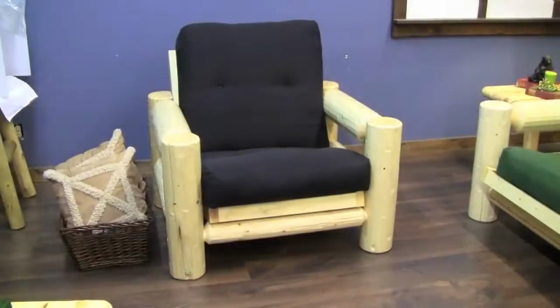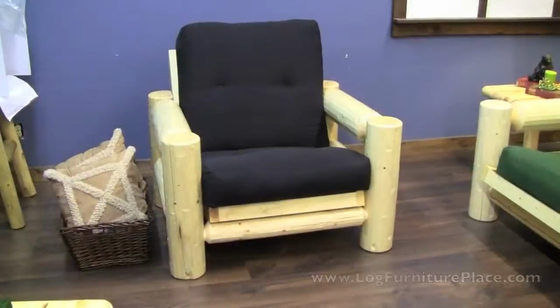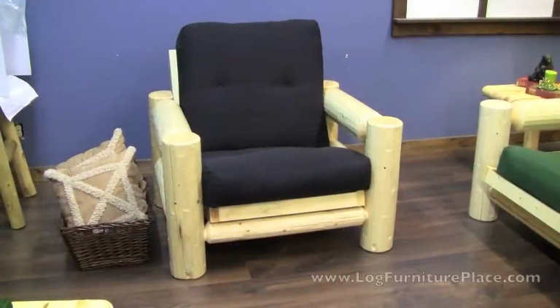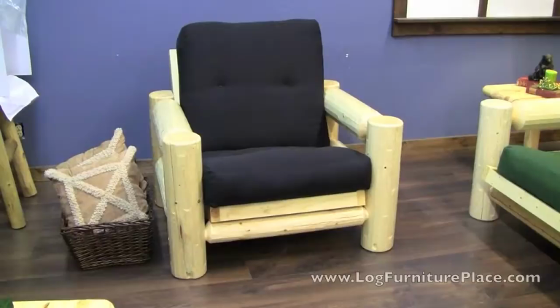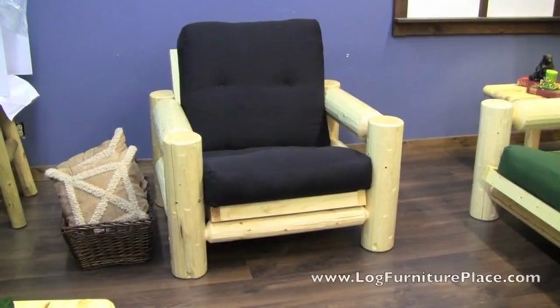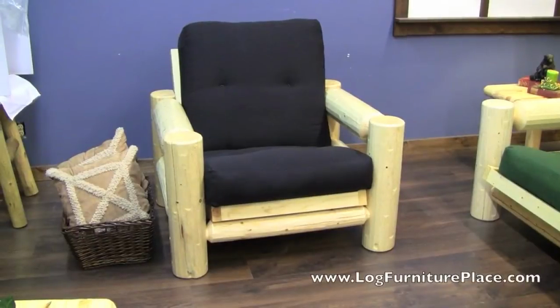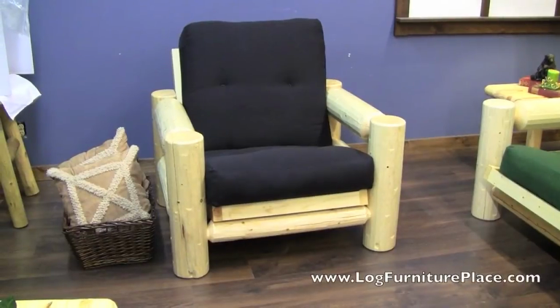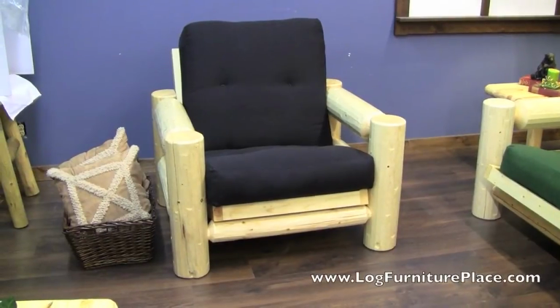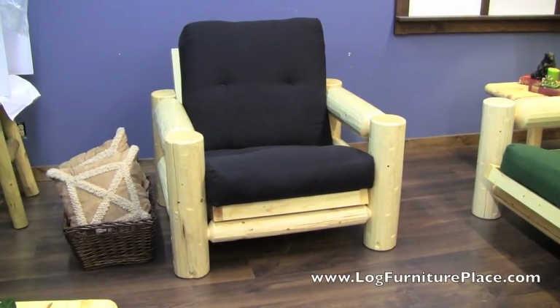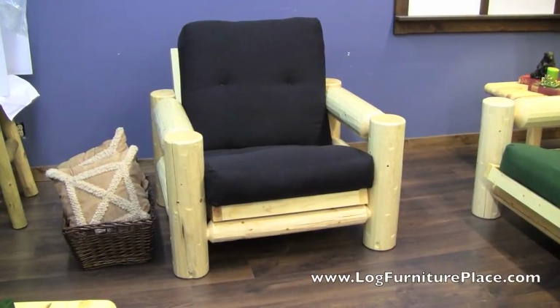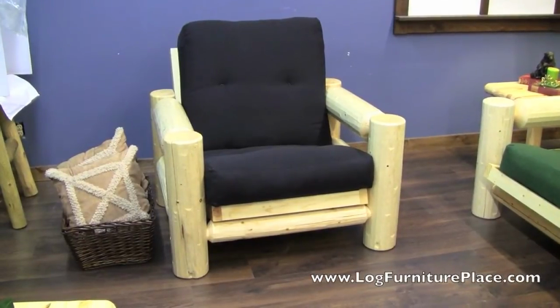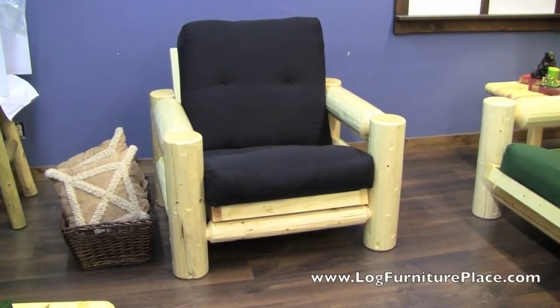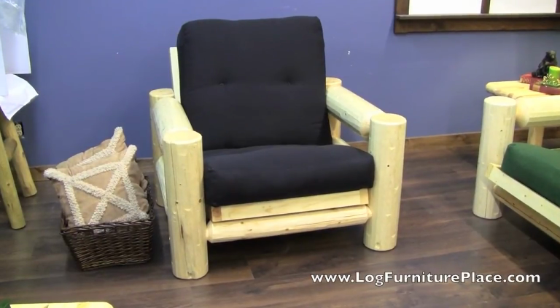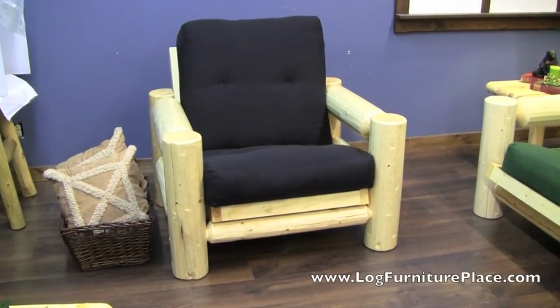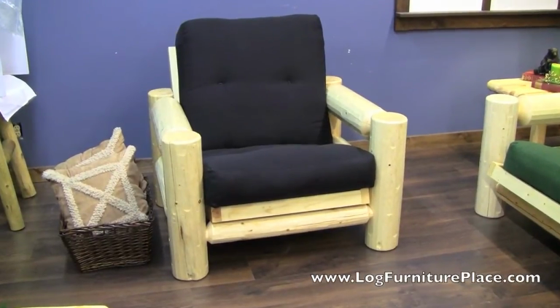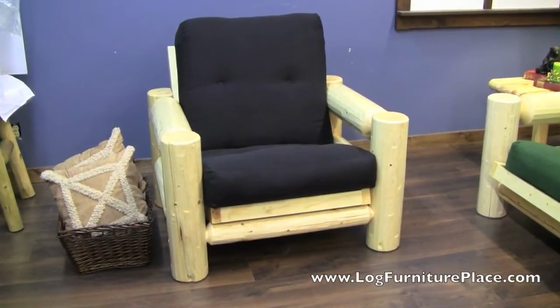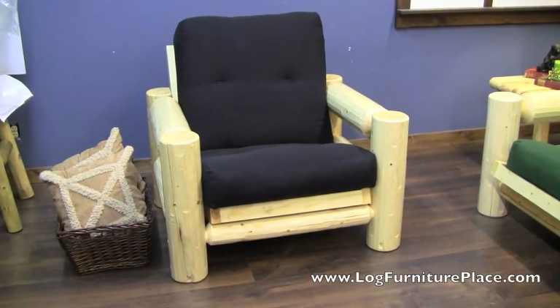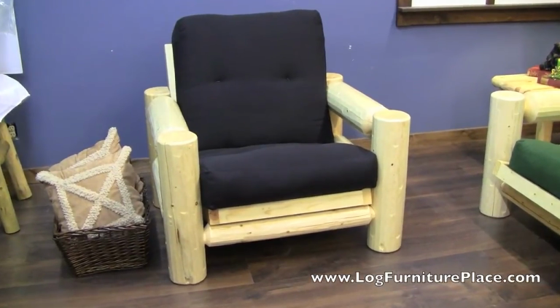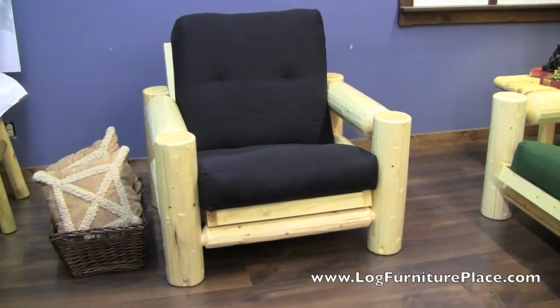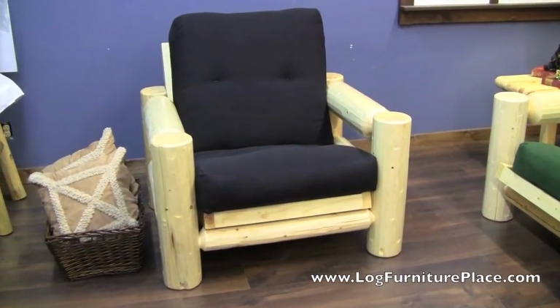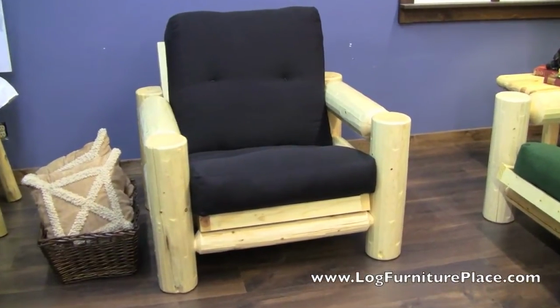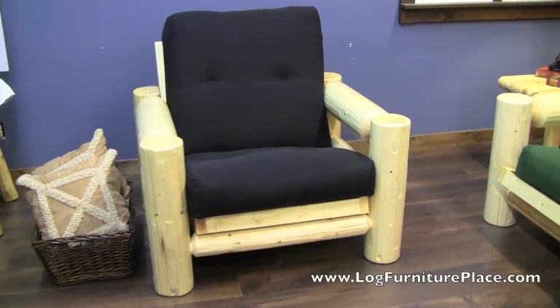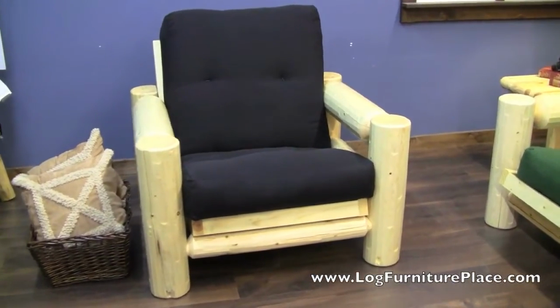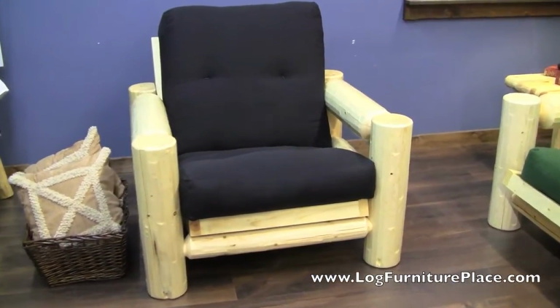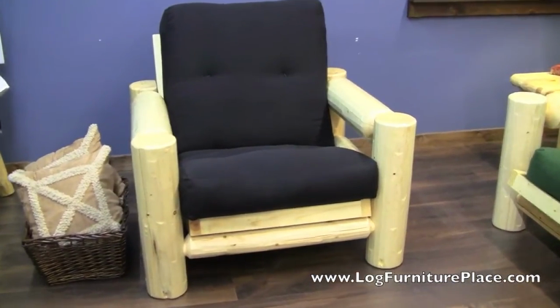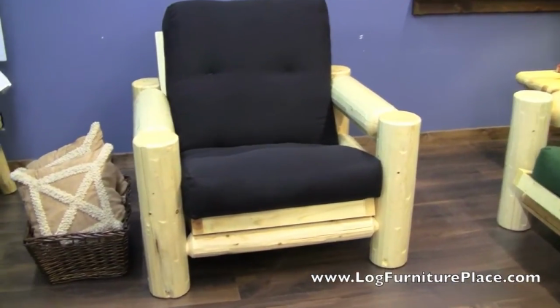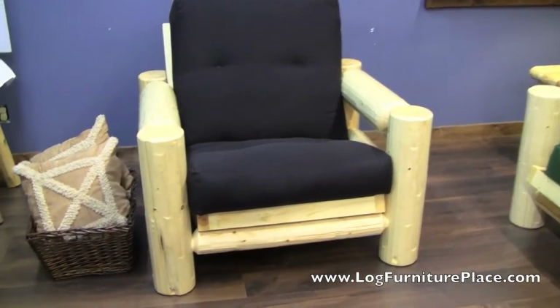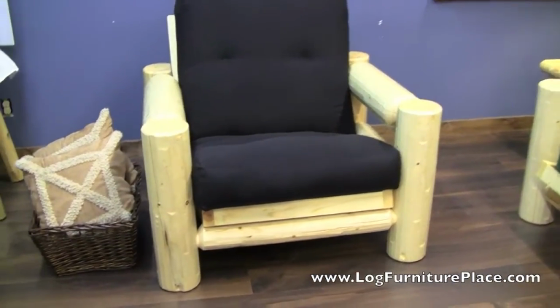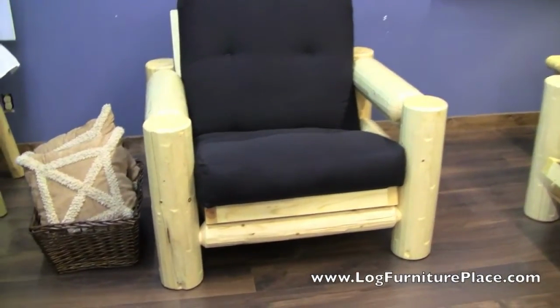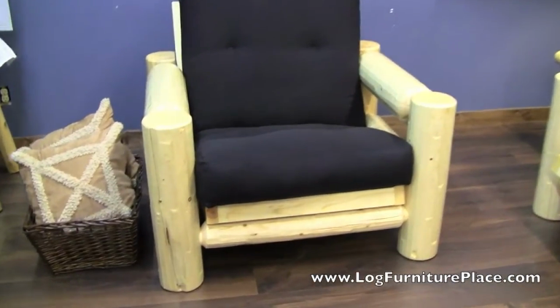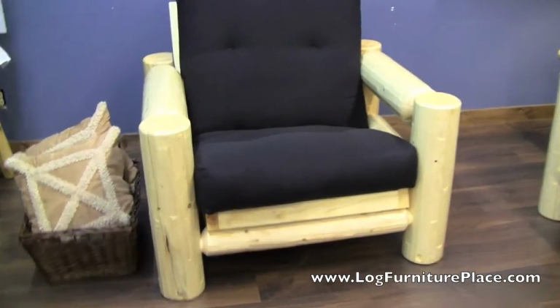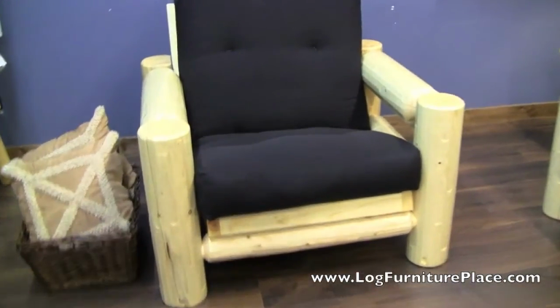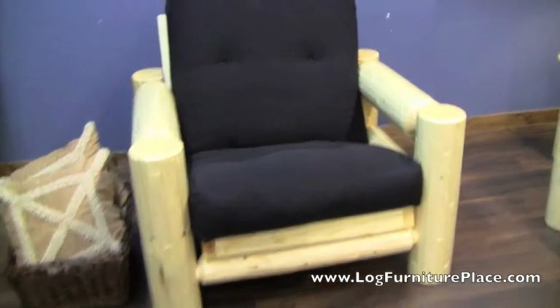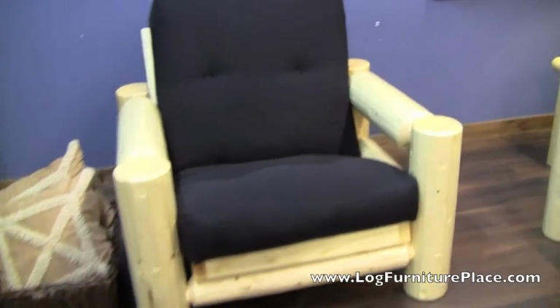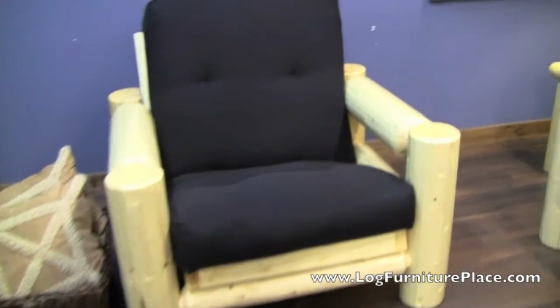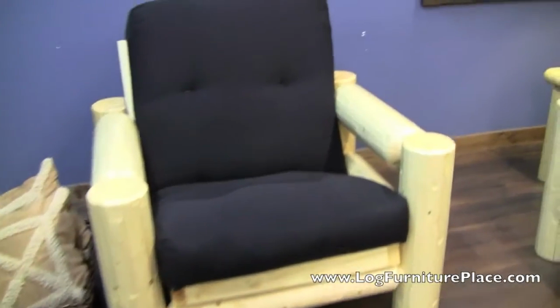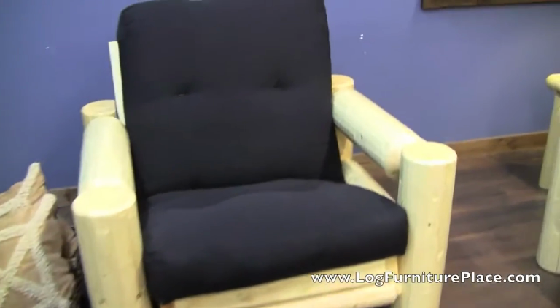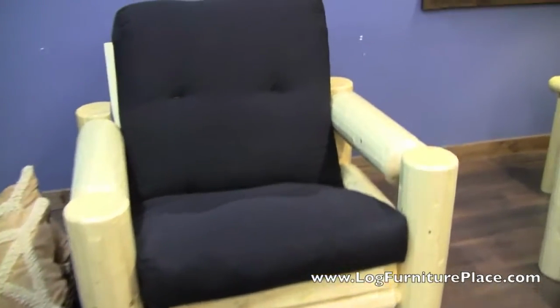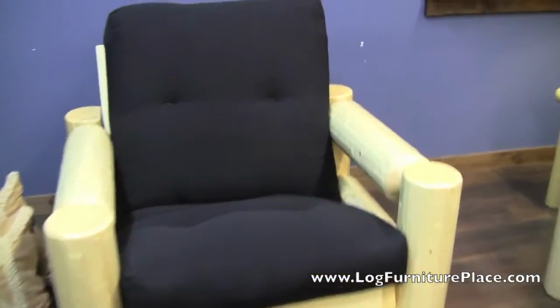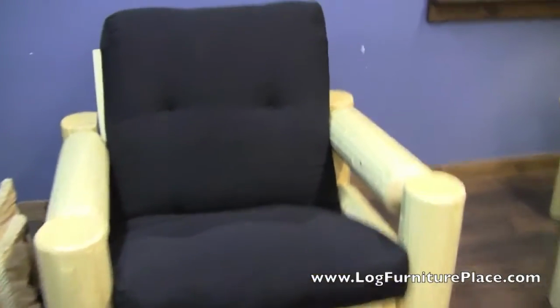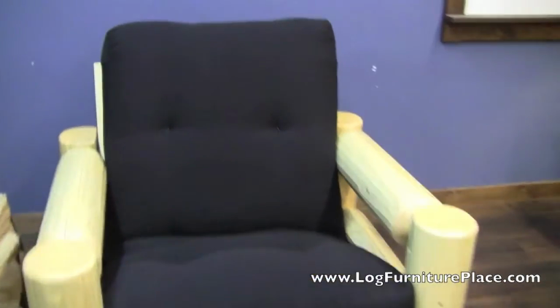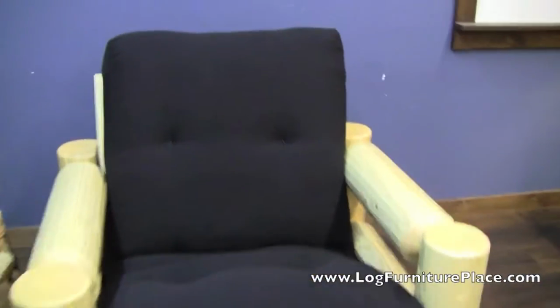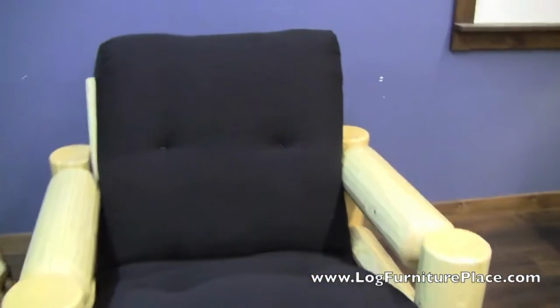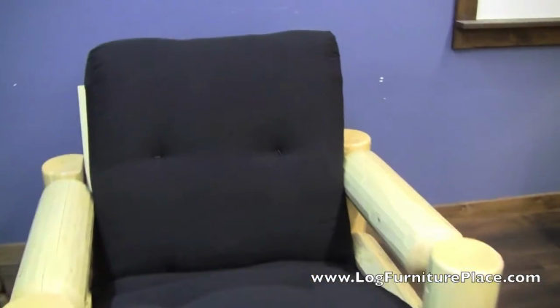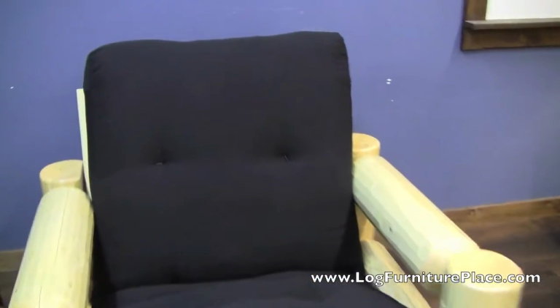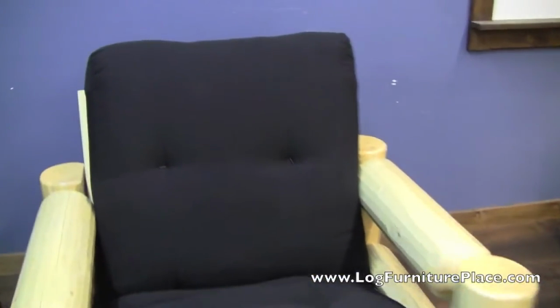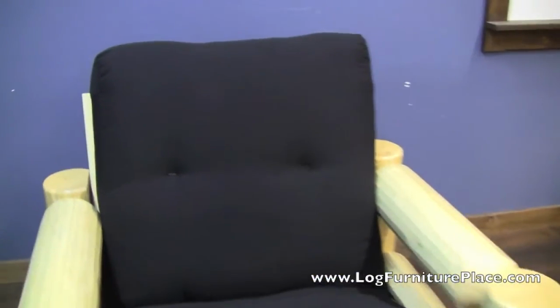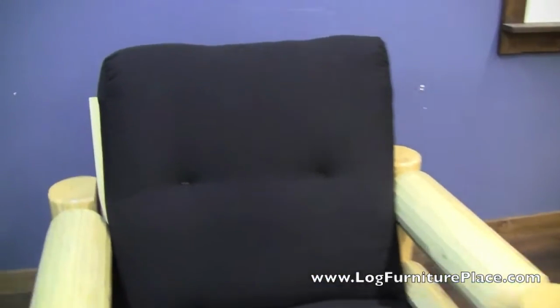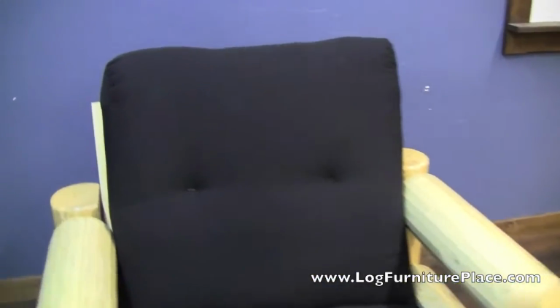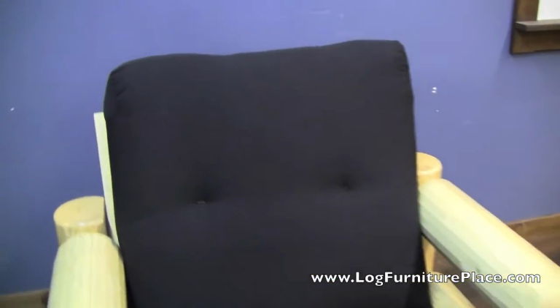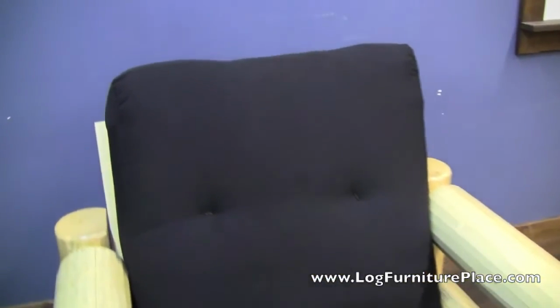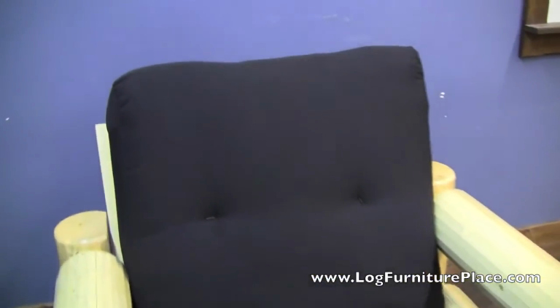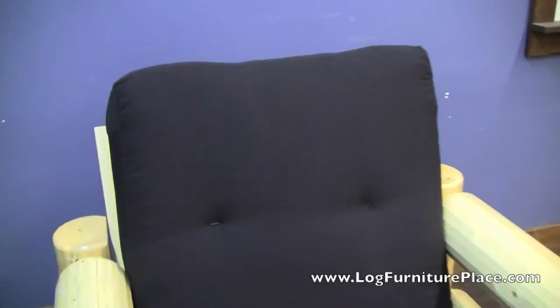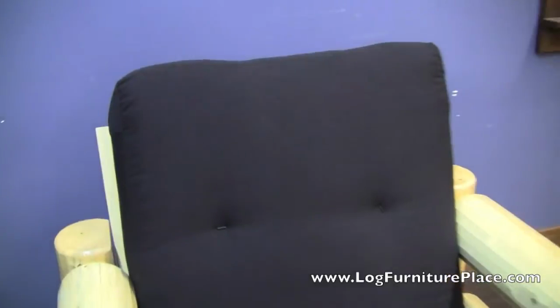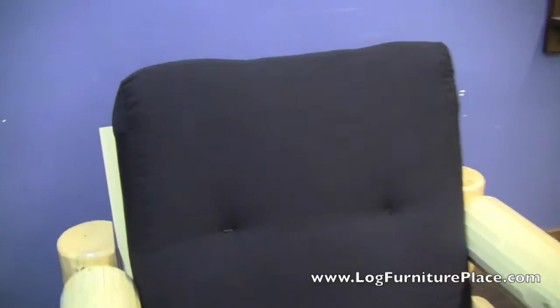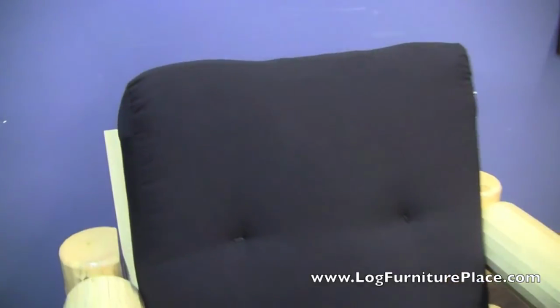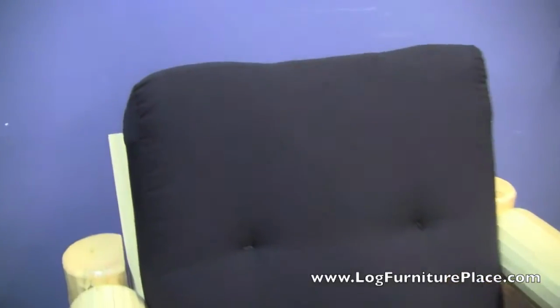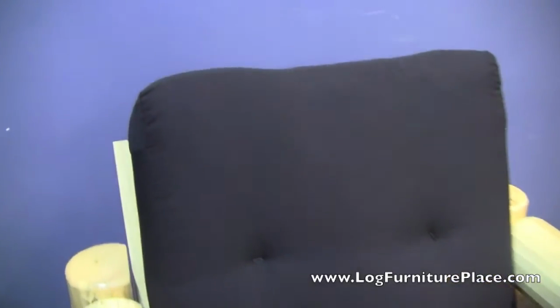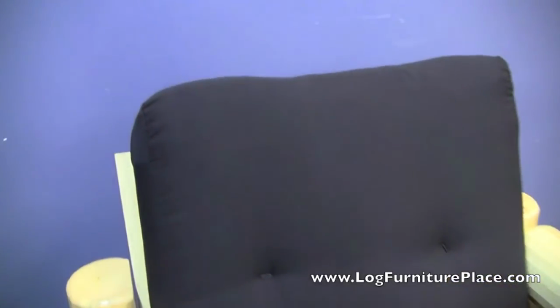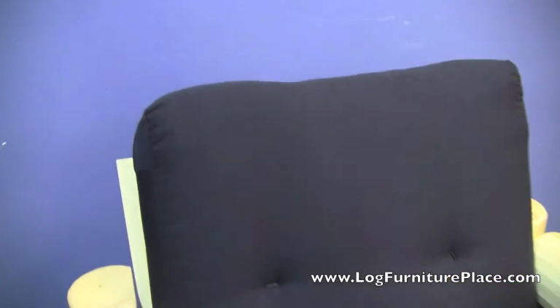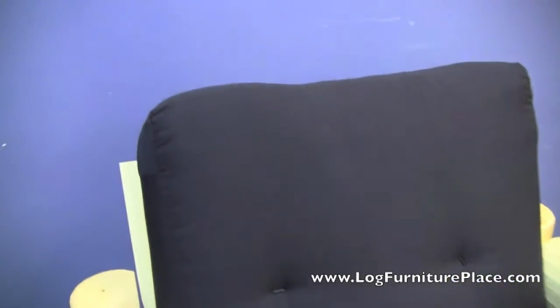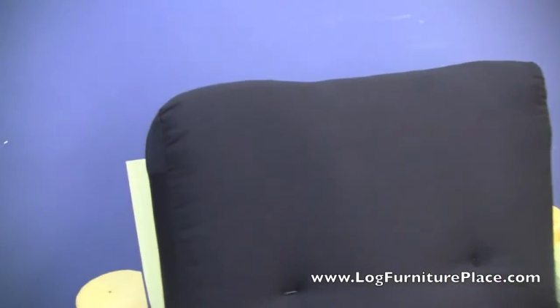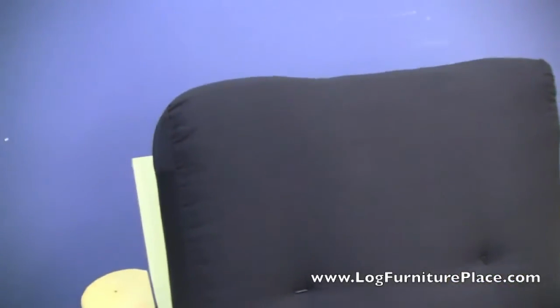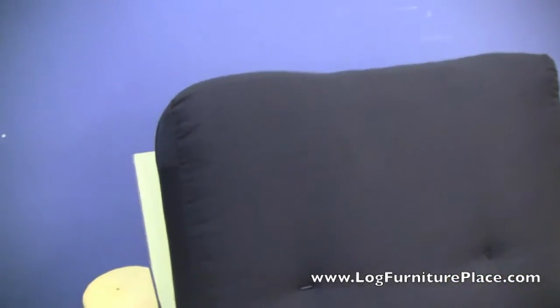Hi, it's Jason from LogFurniturePlace.com. Today we're going to take a look at our Northern Exposure Log Futon Chair.